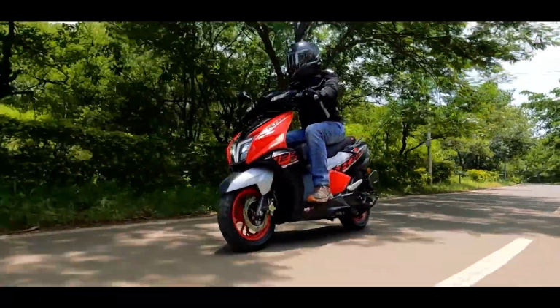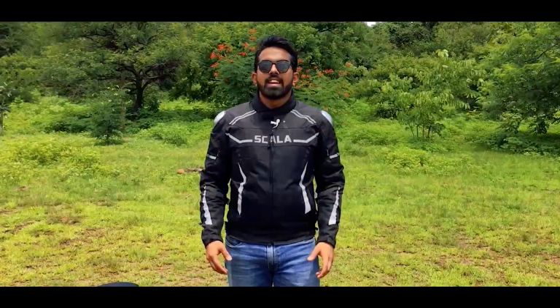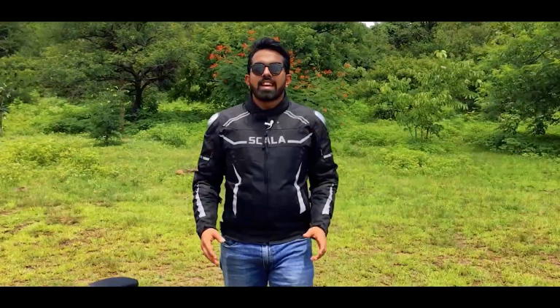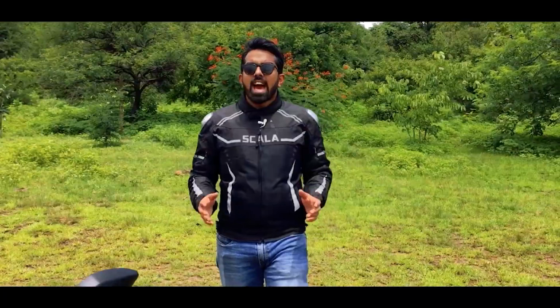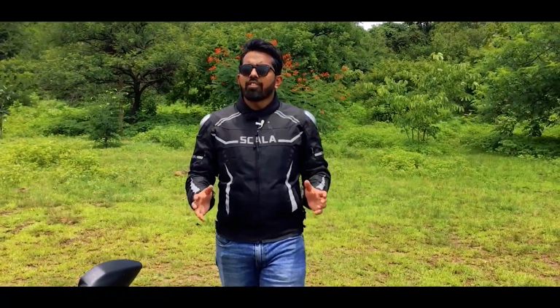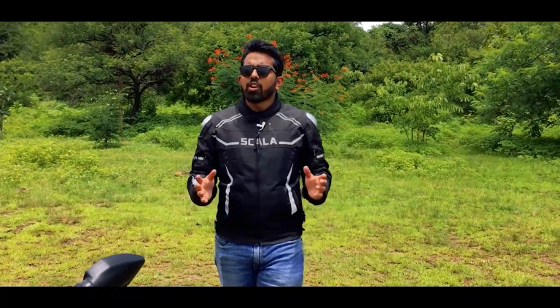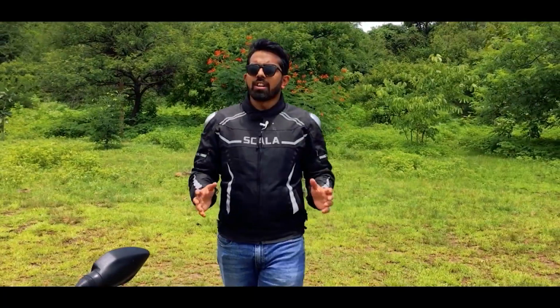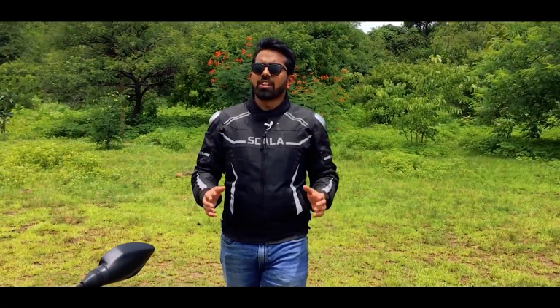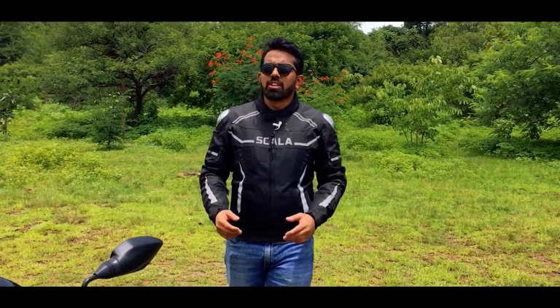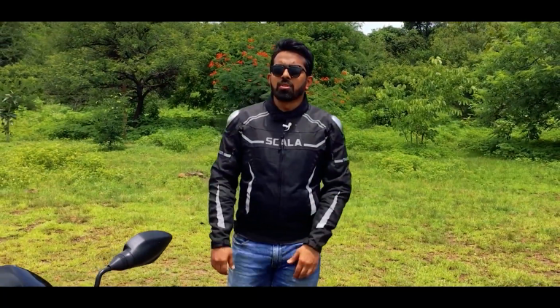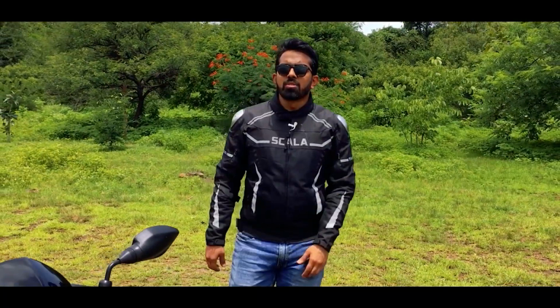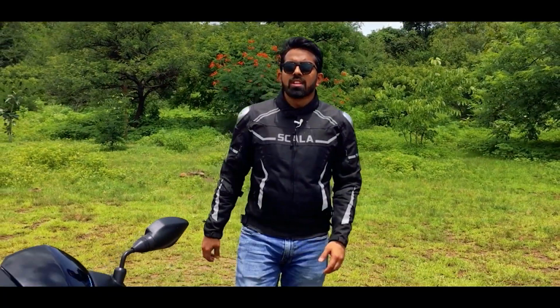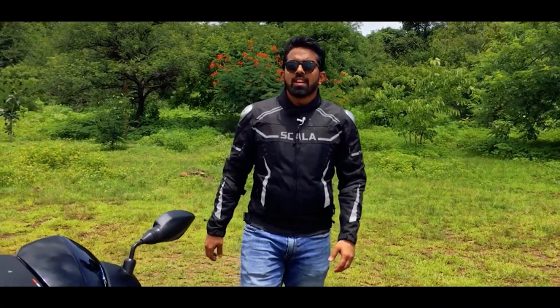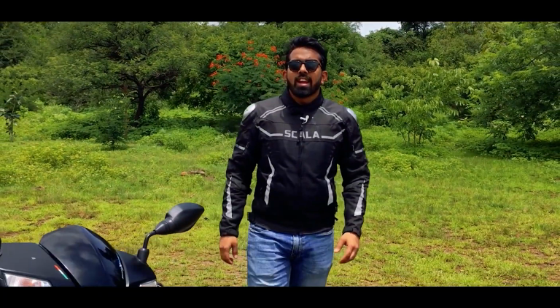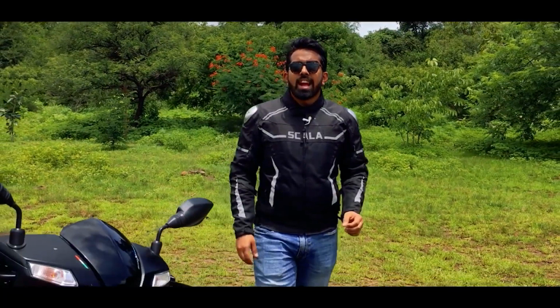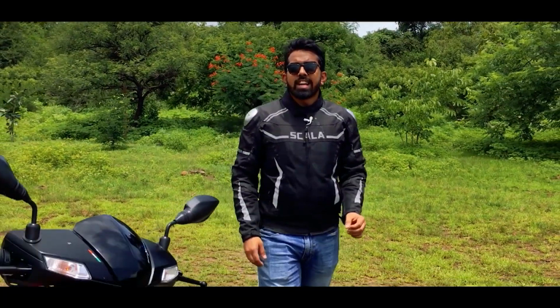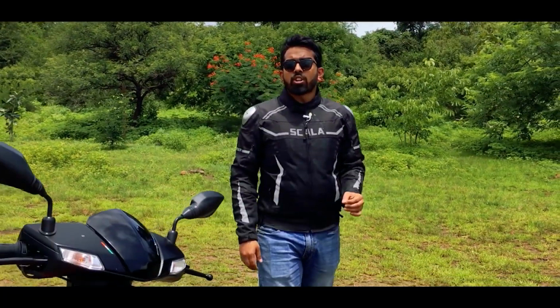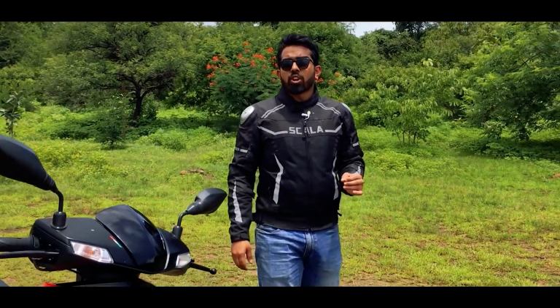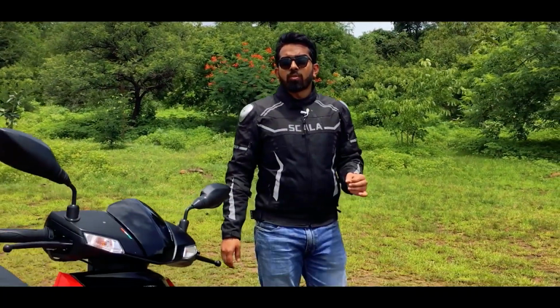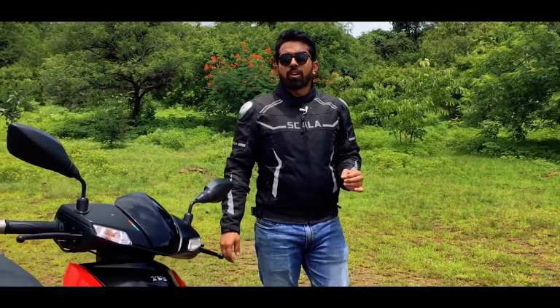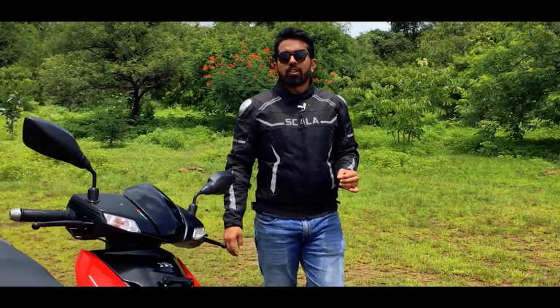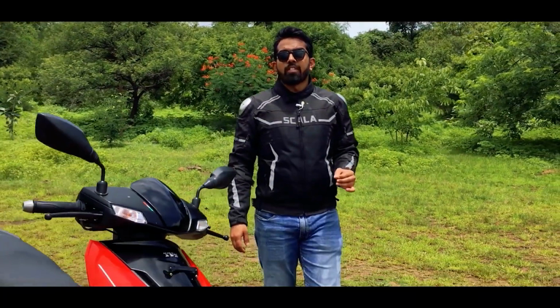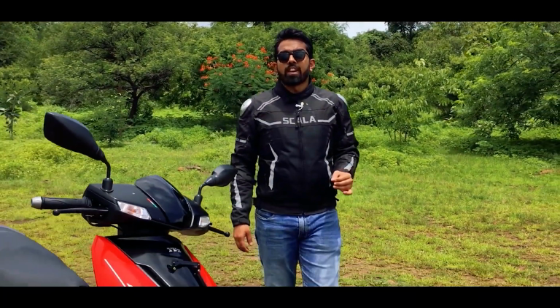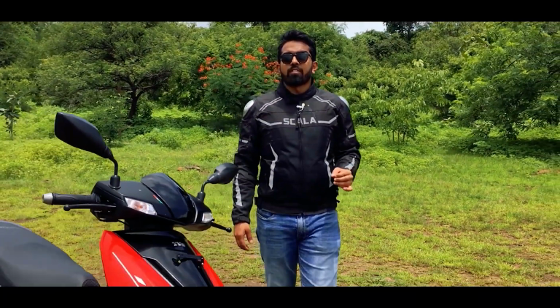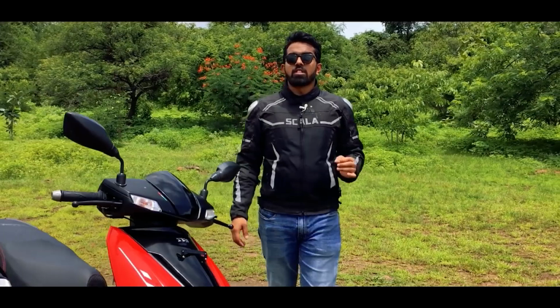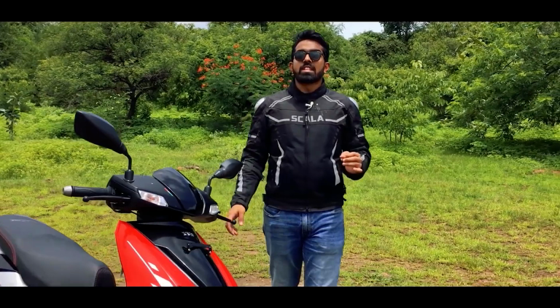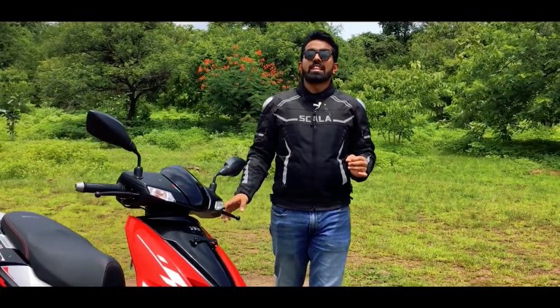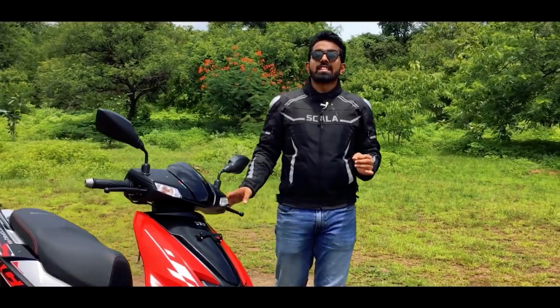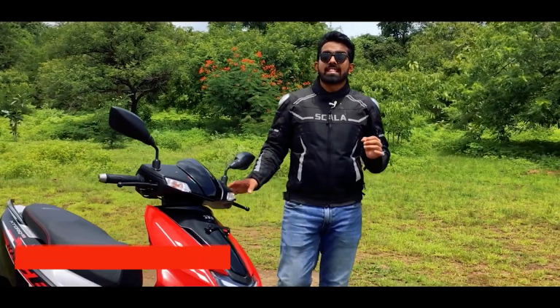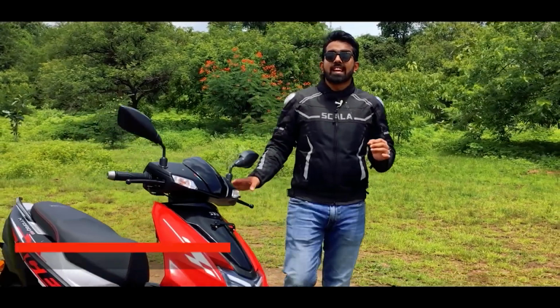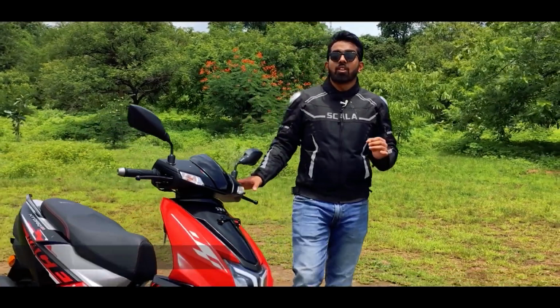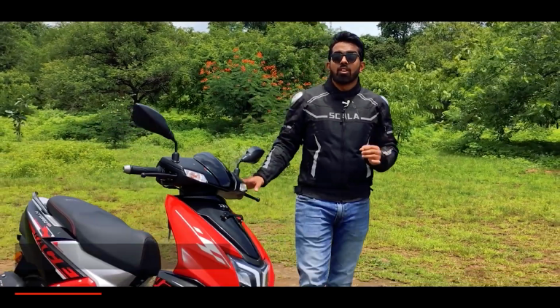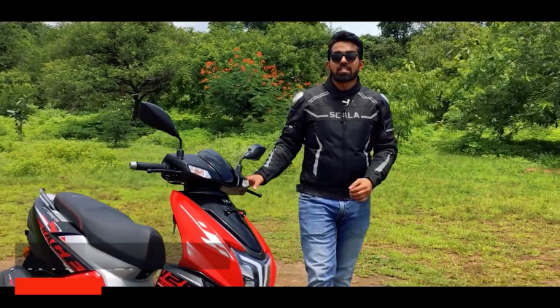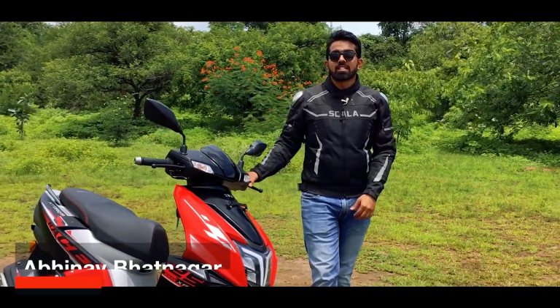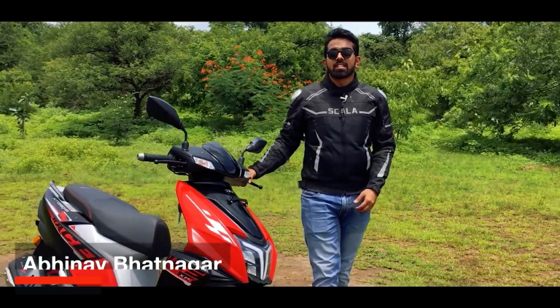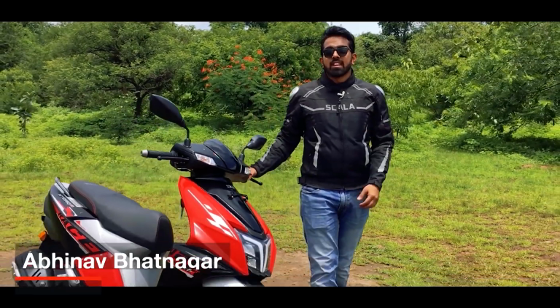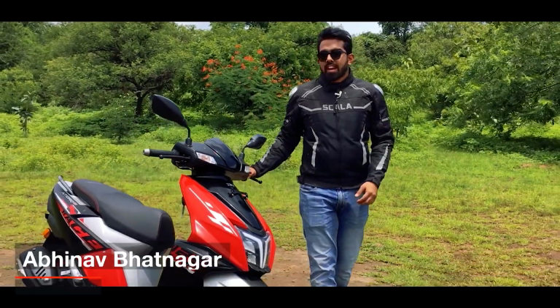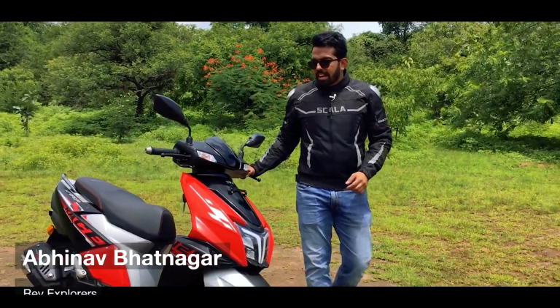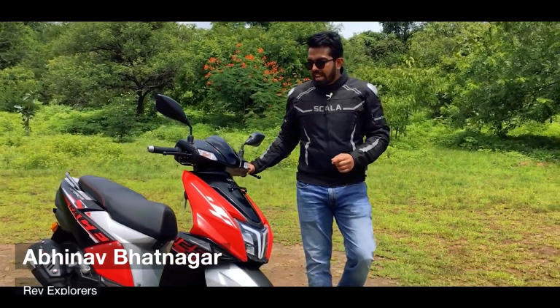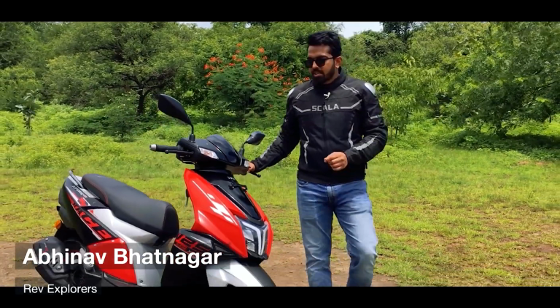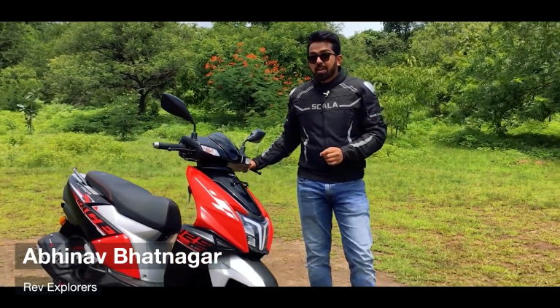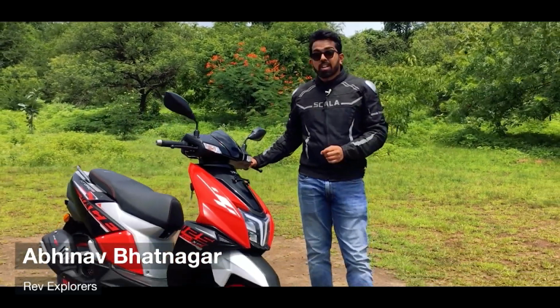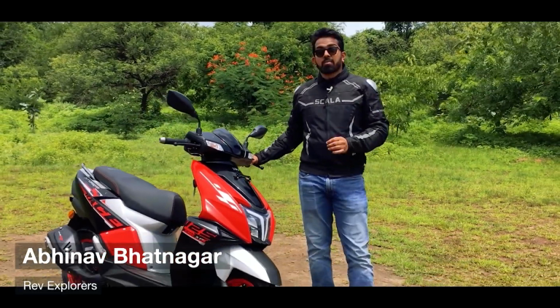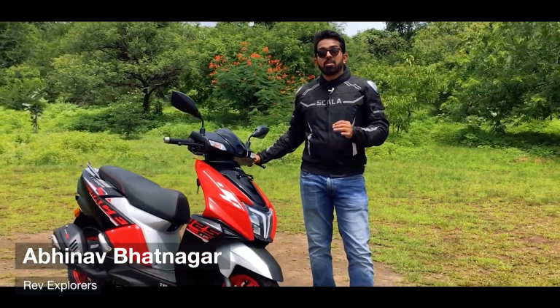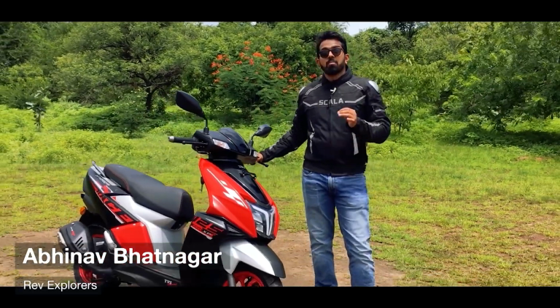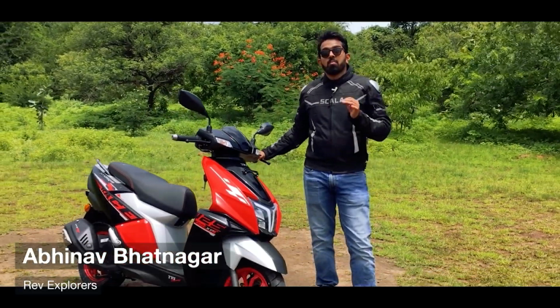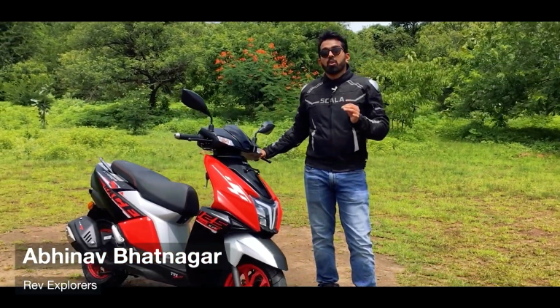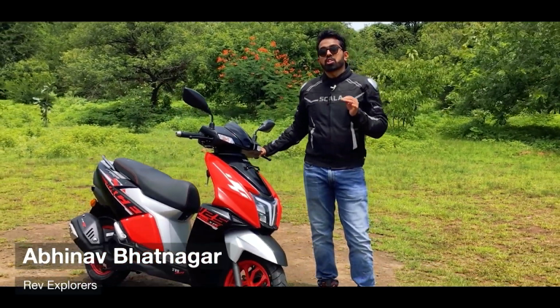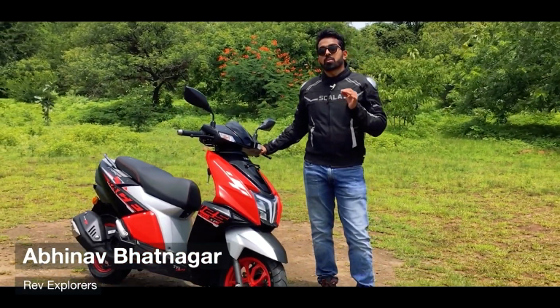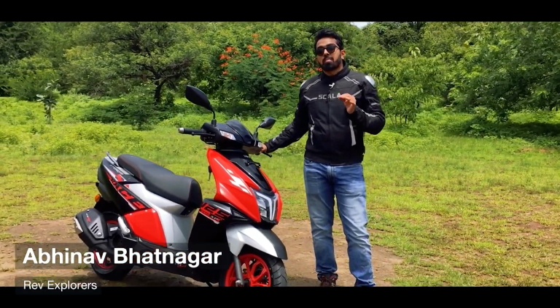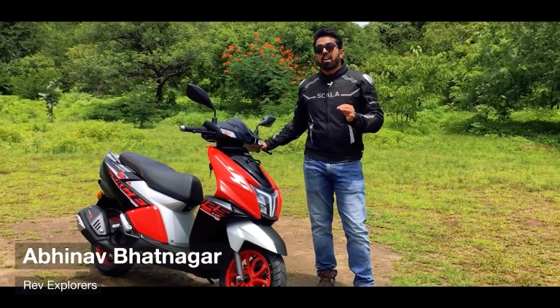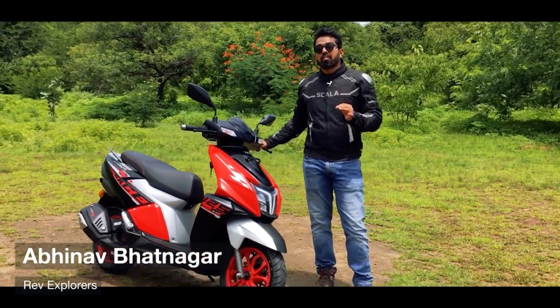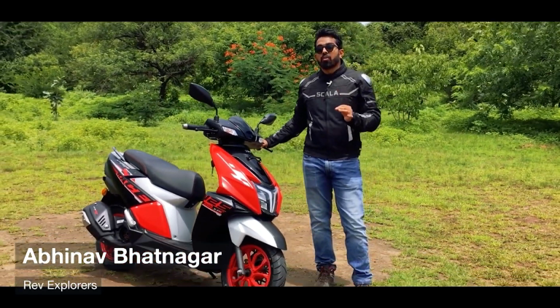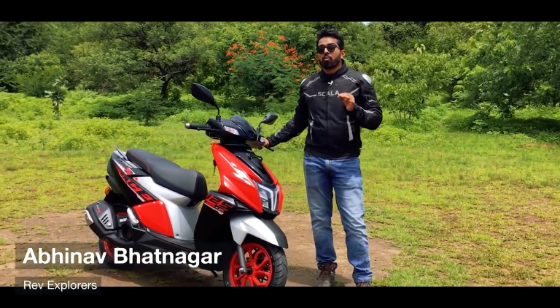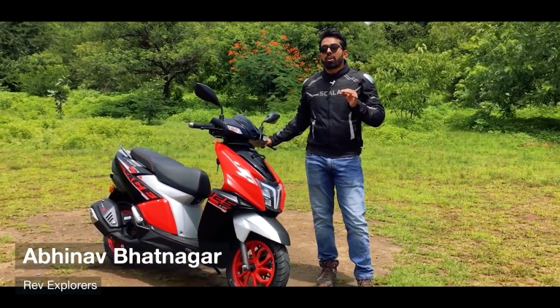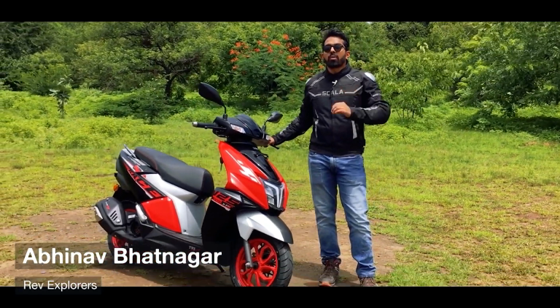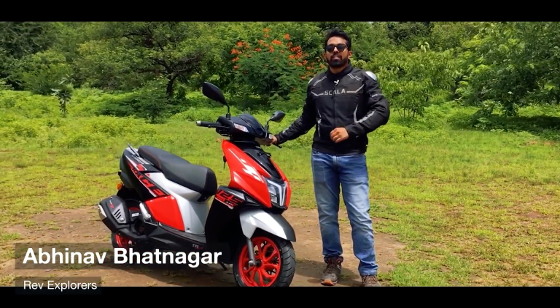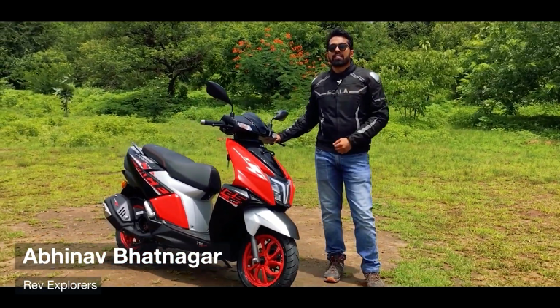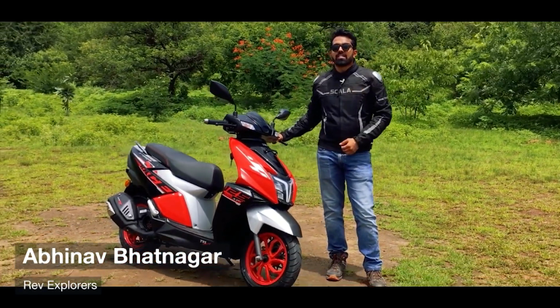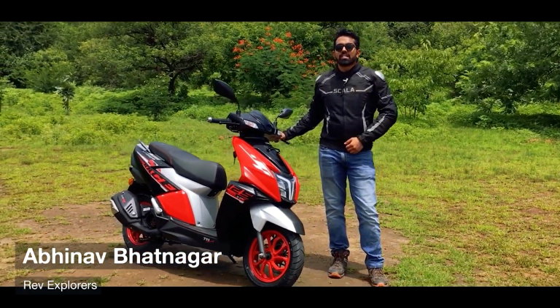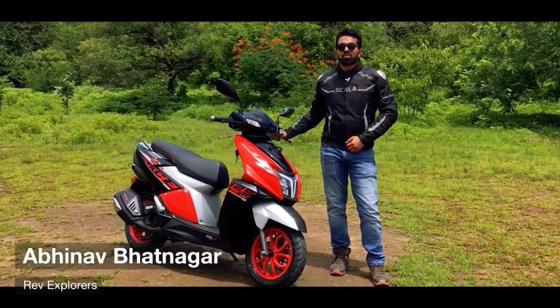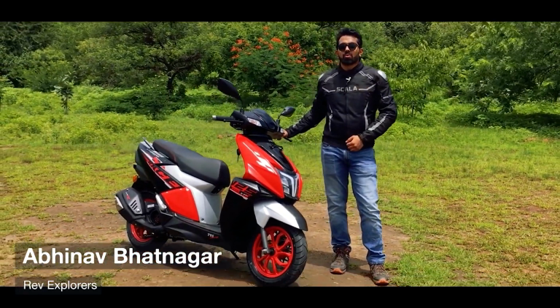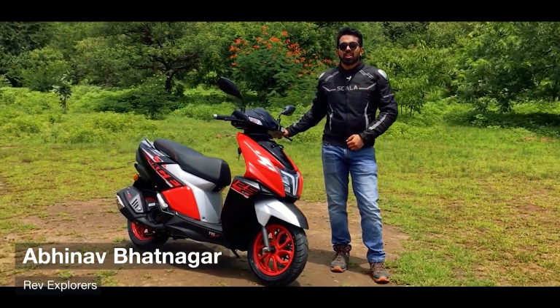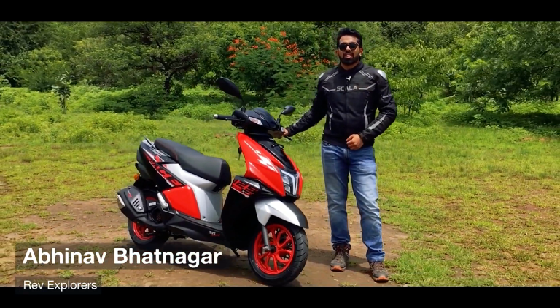Have you heard the news? The Ntorq 125 now generates 10 horses and has become the most powerful 125cc scooter.